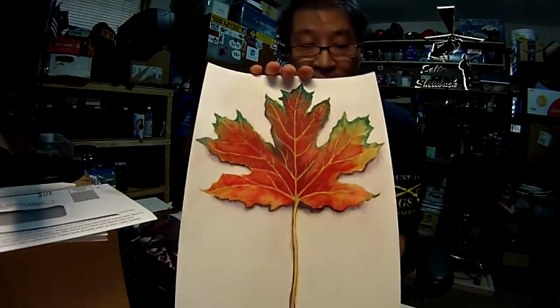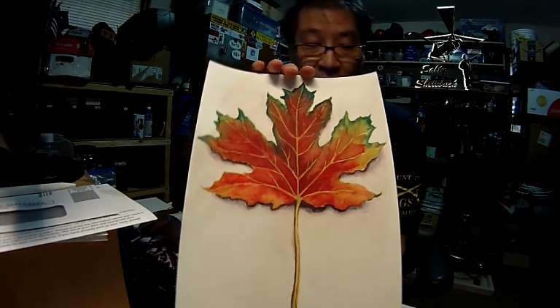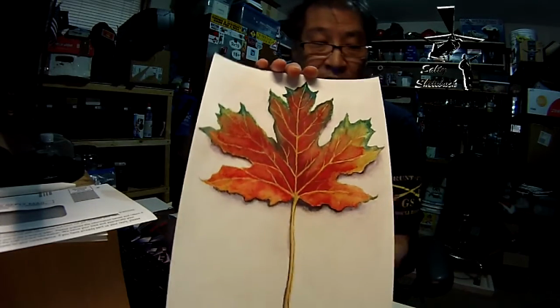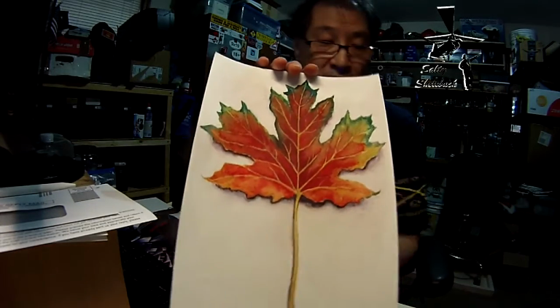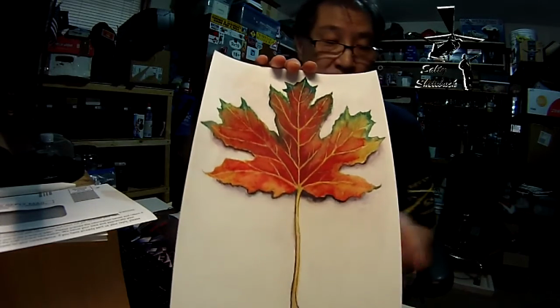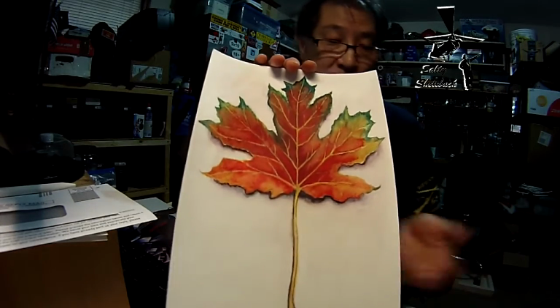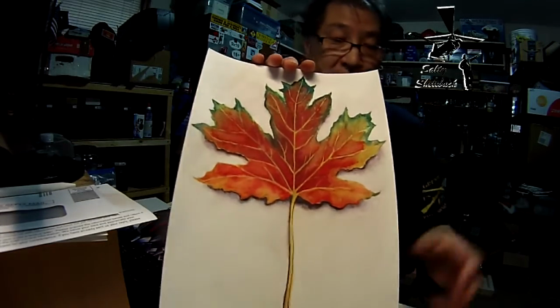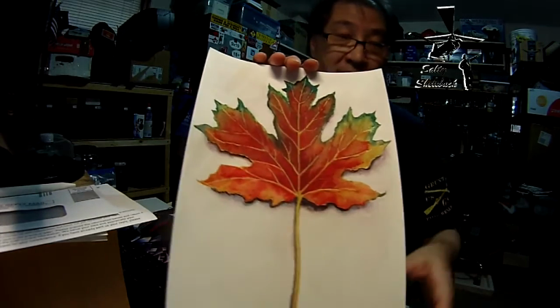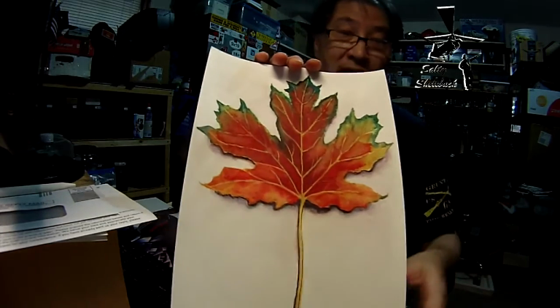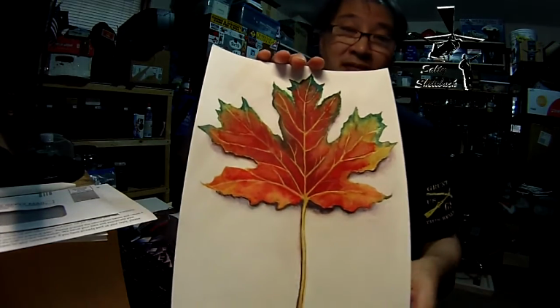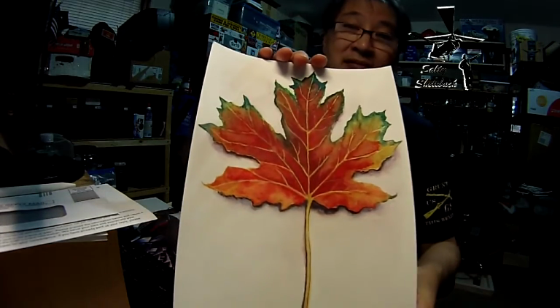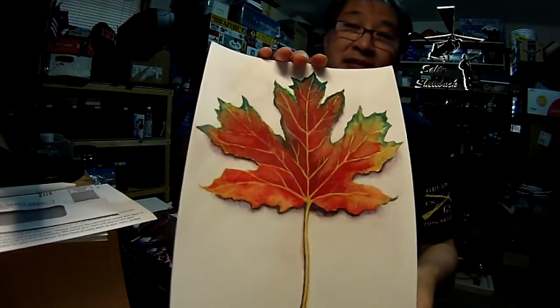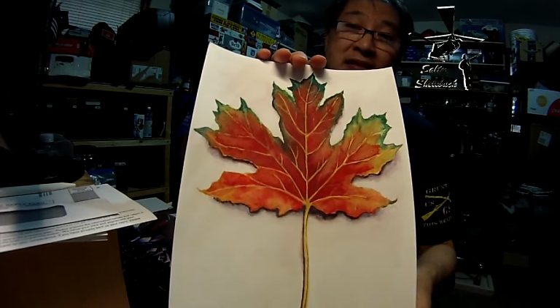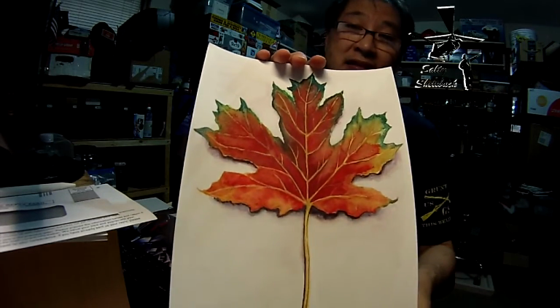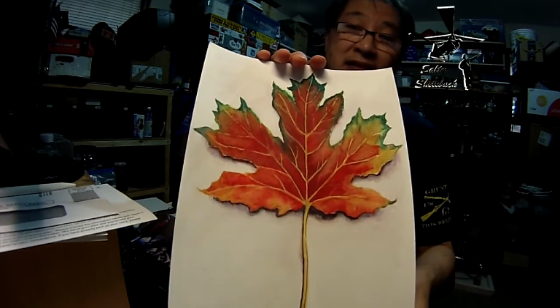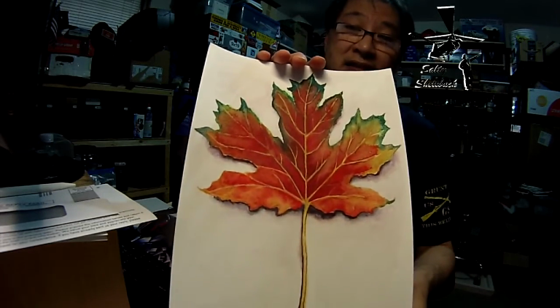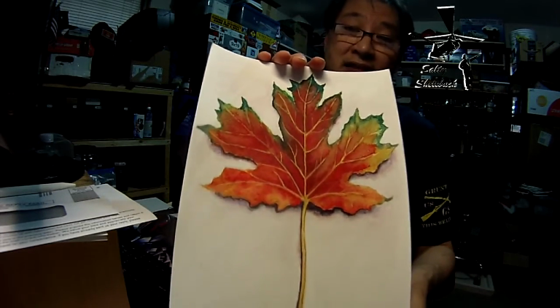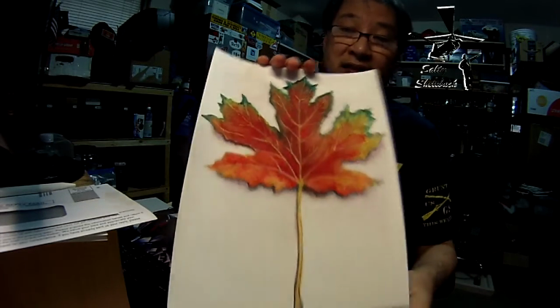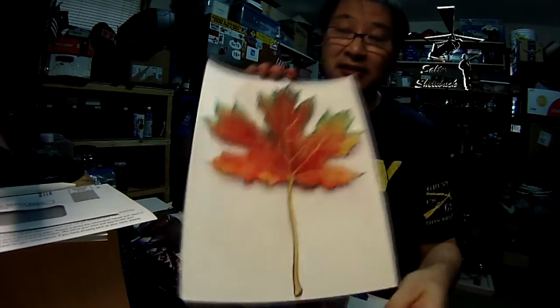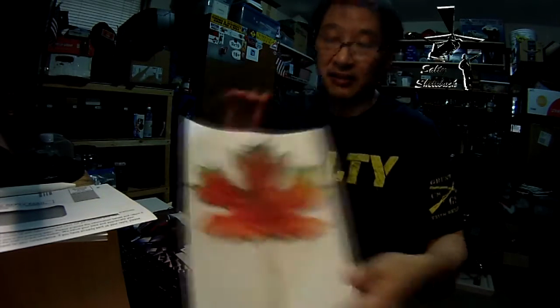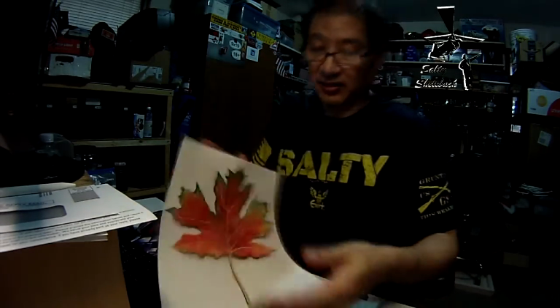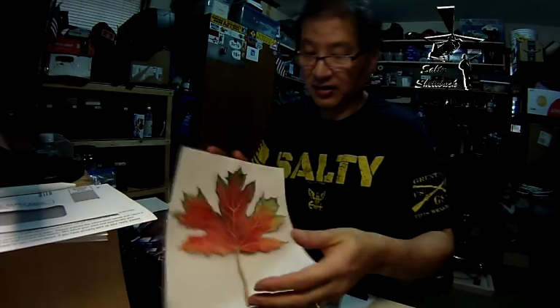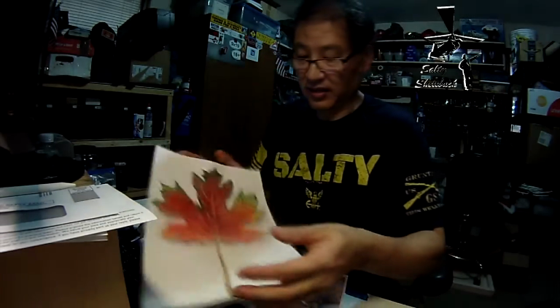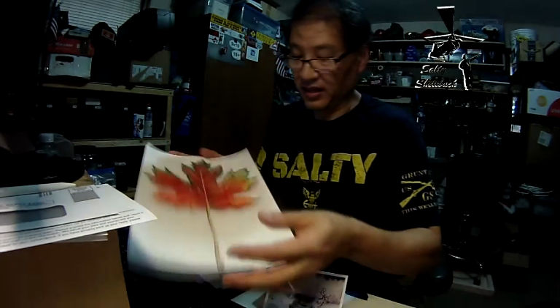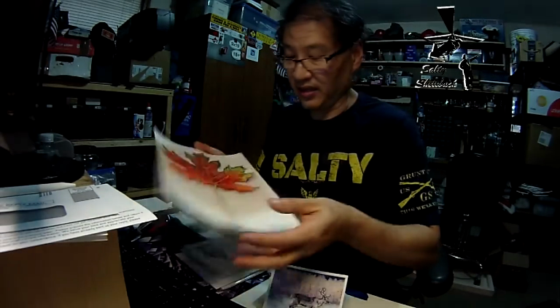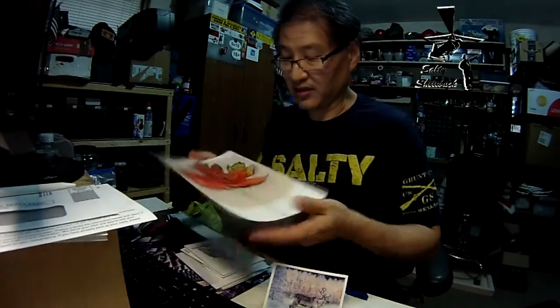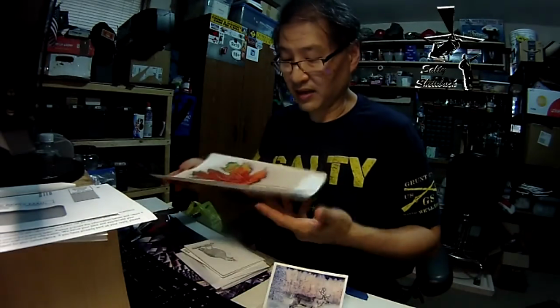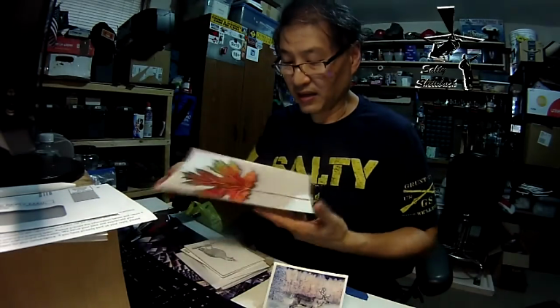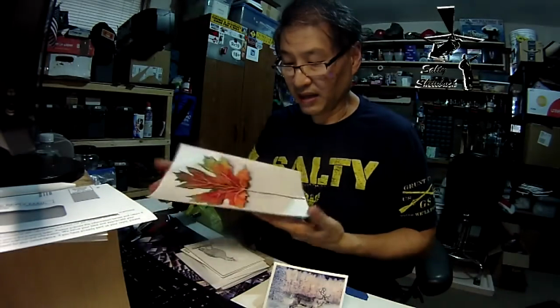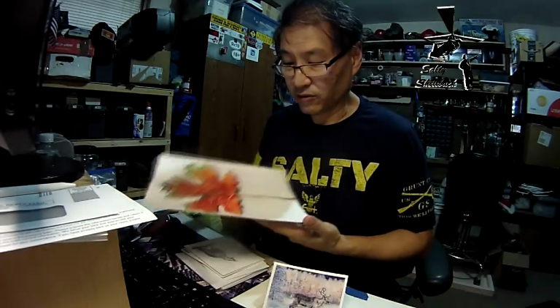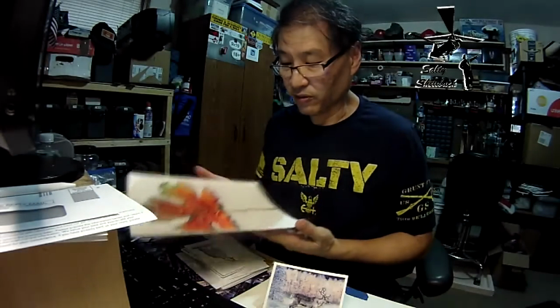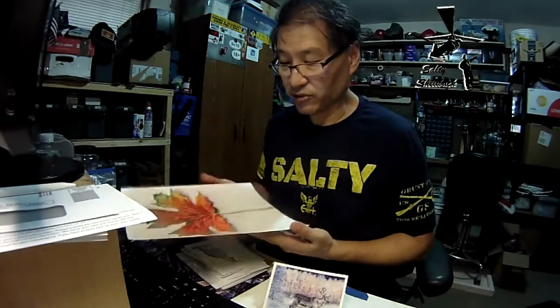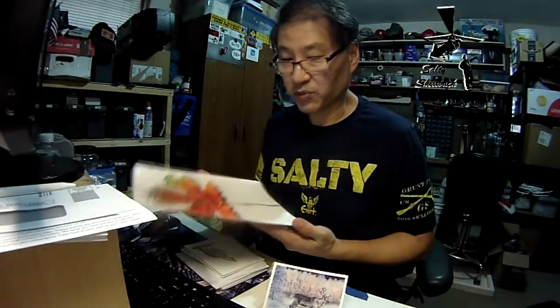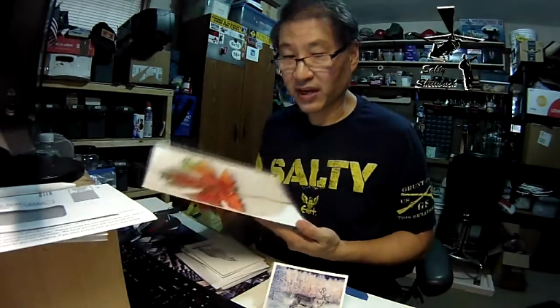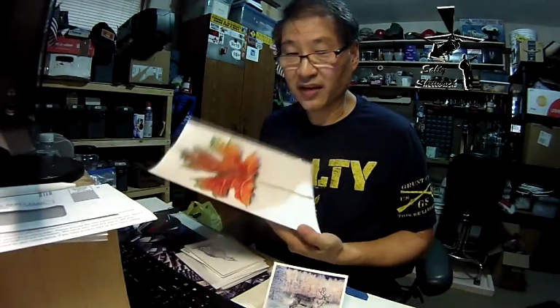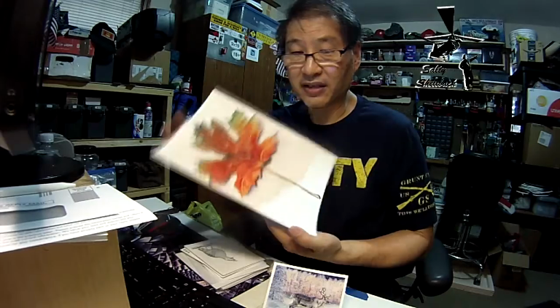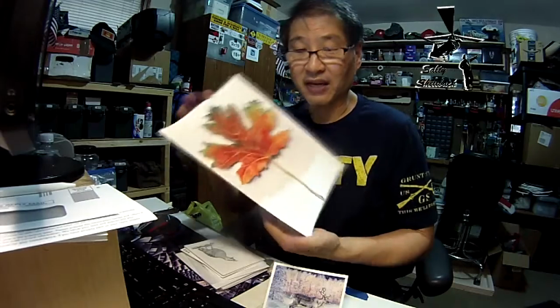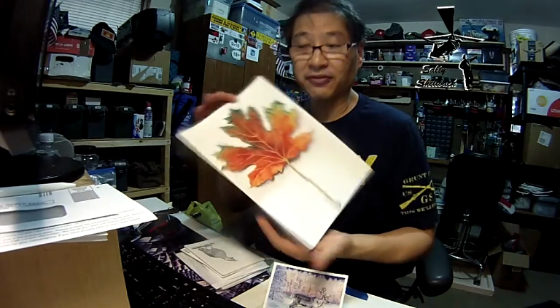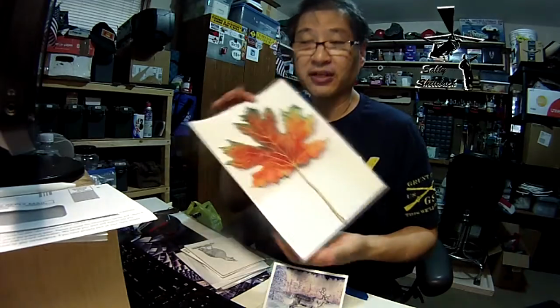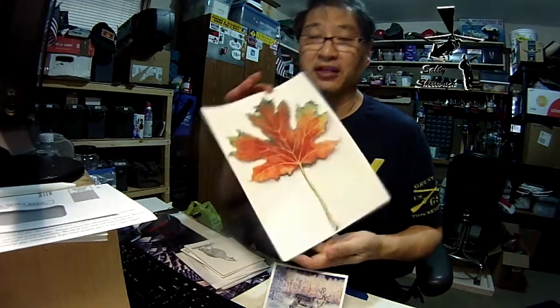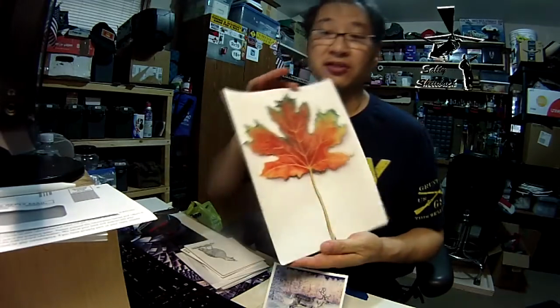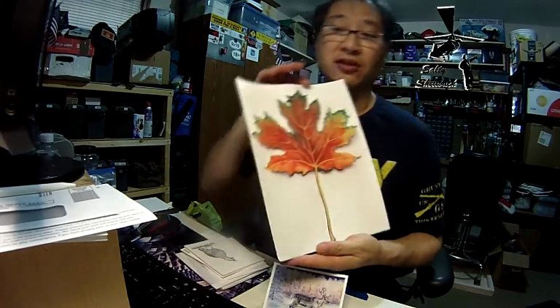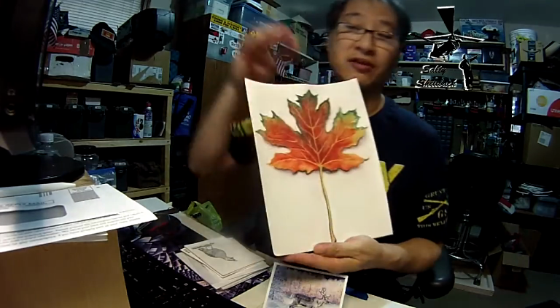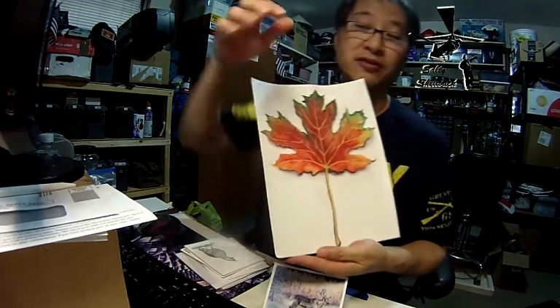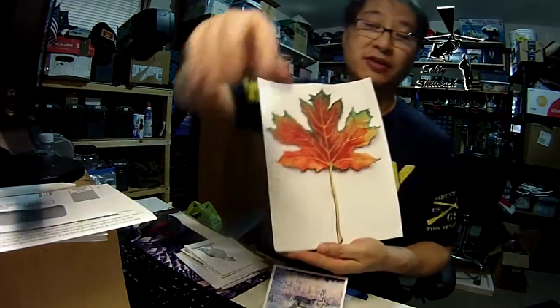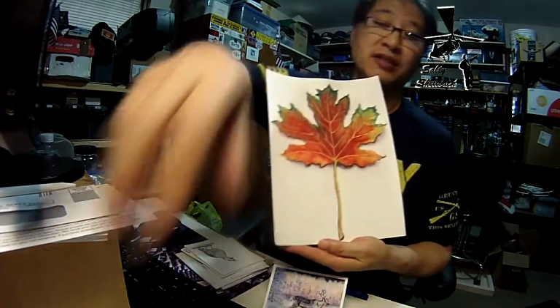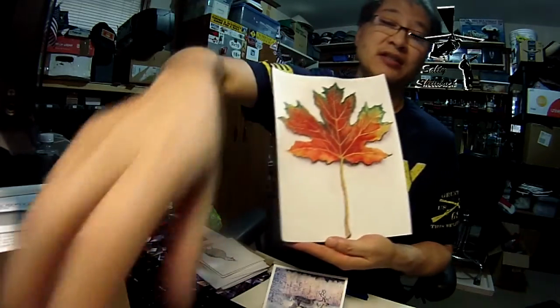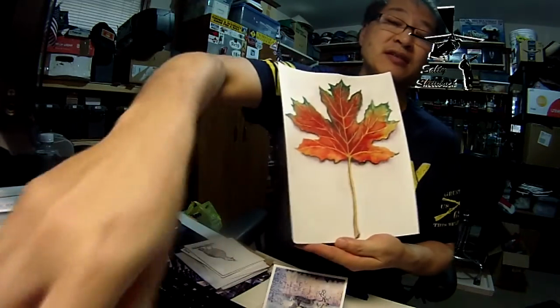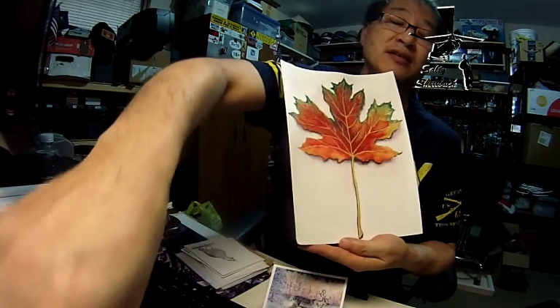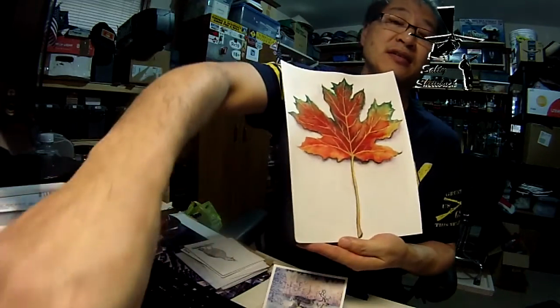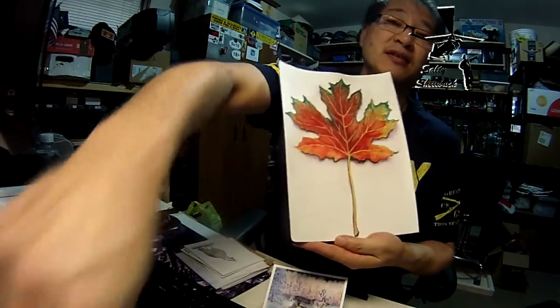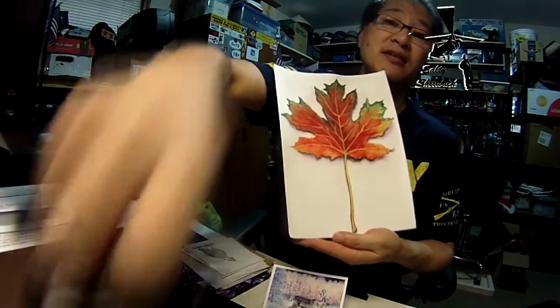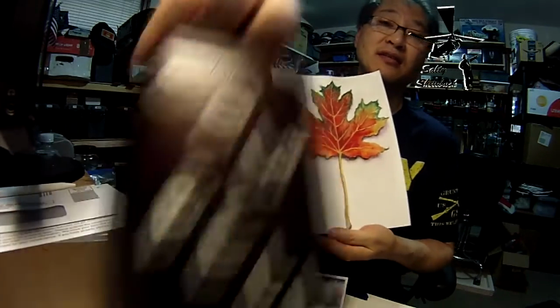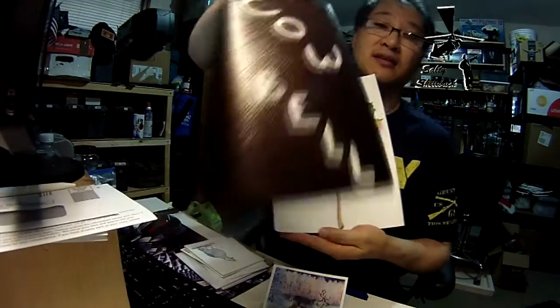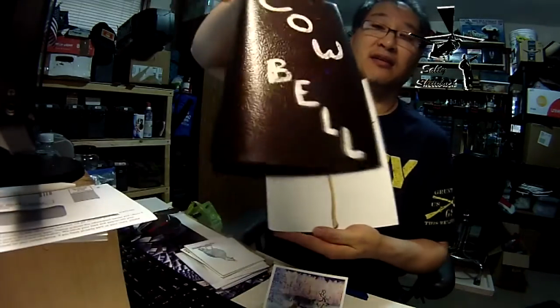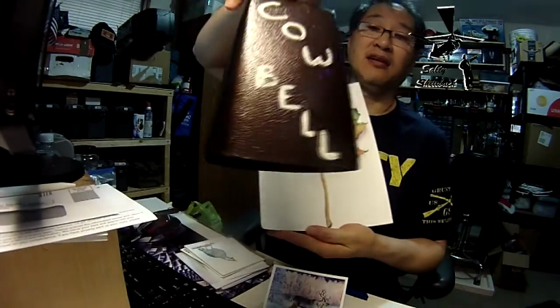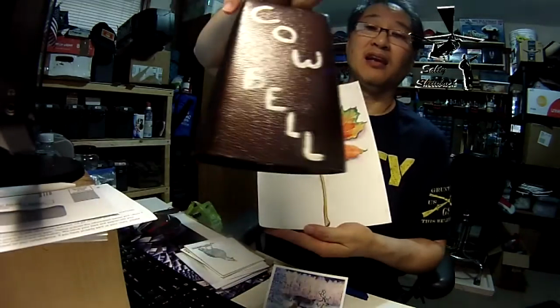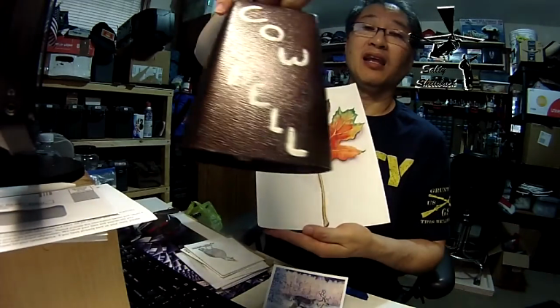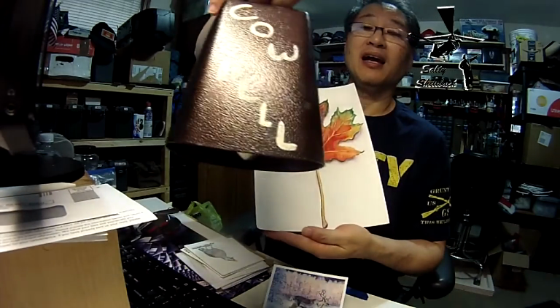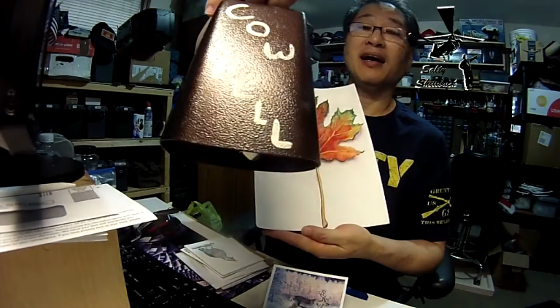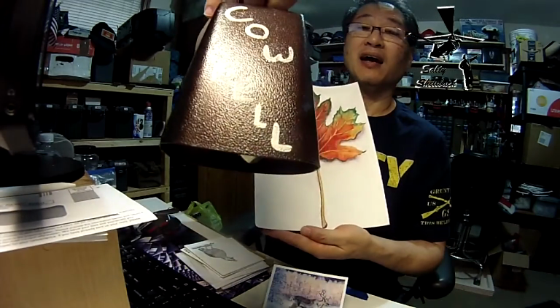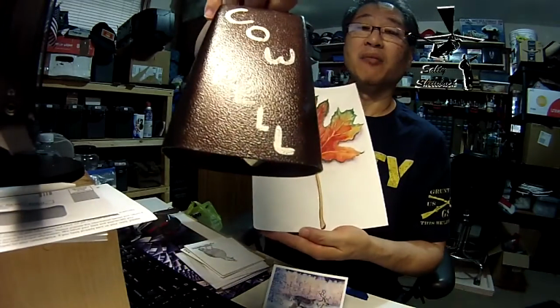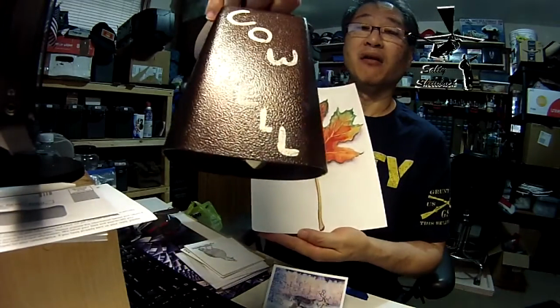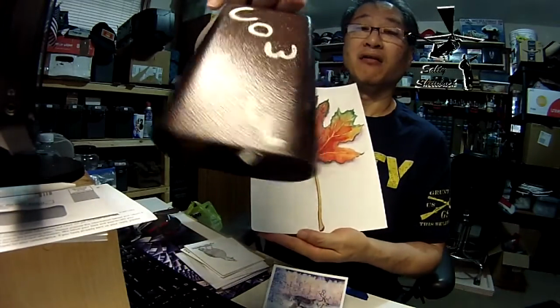Go check her out — Allegra Rose Brown definitely deserves a lot of cowbell.